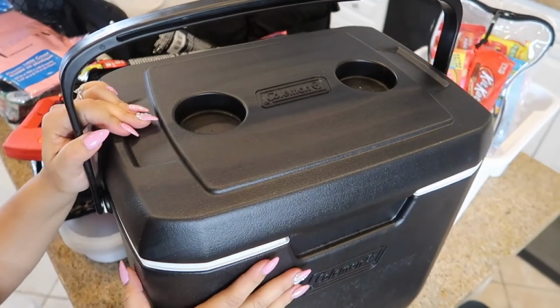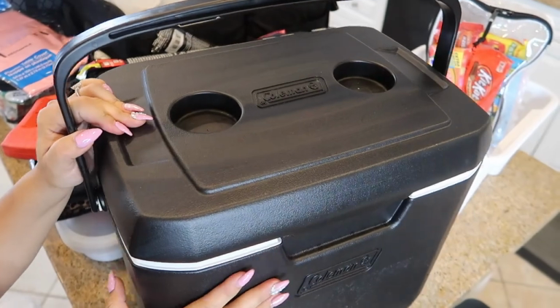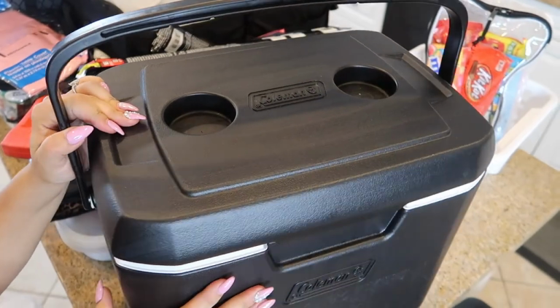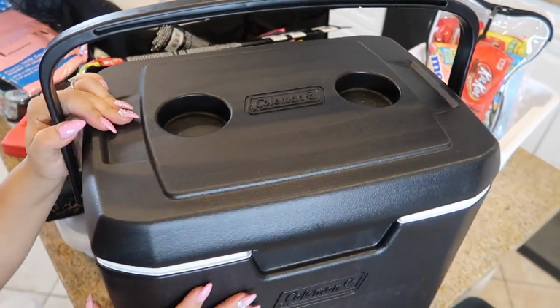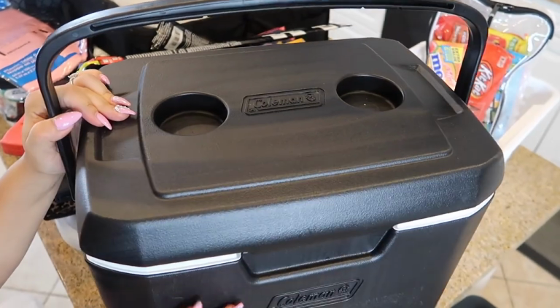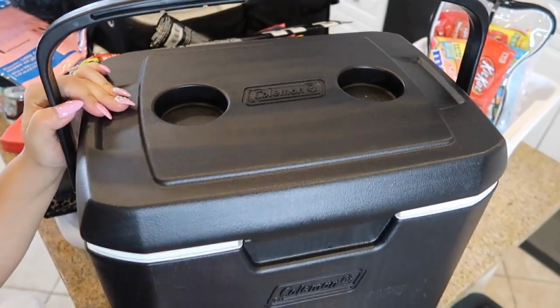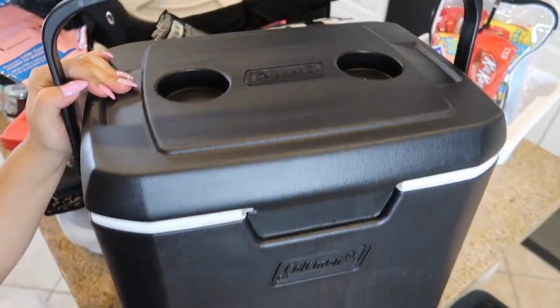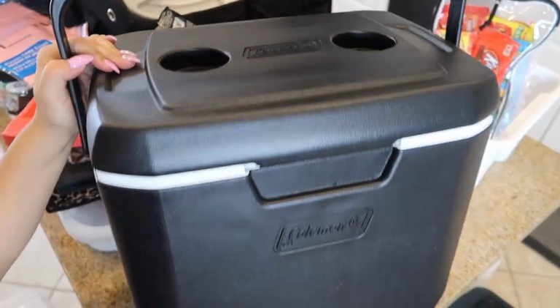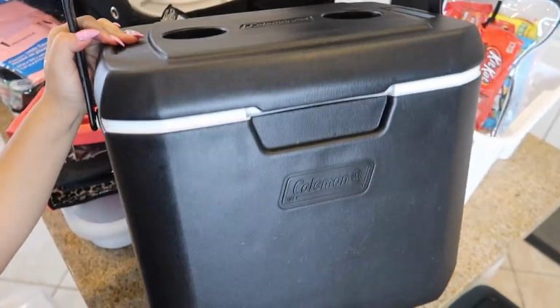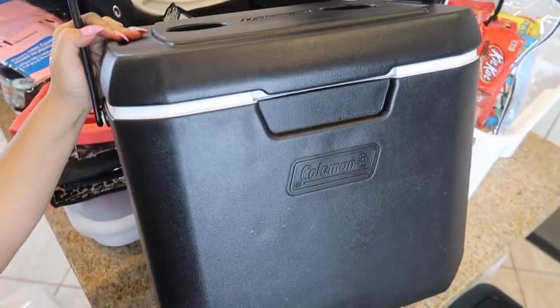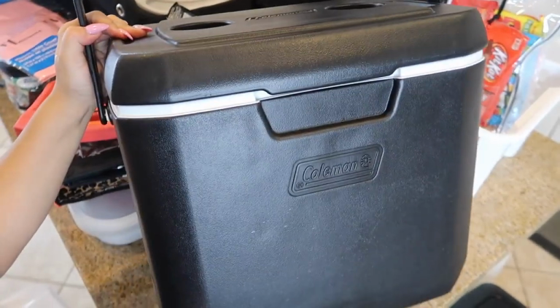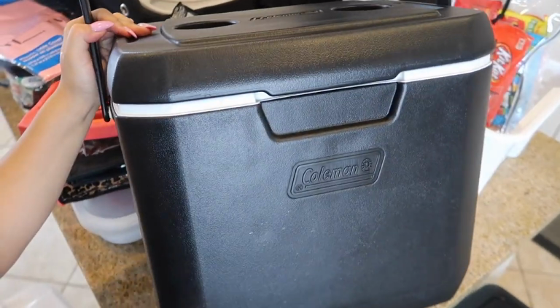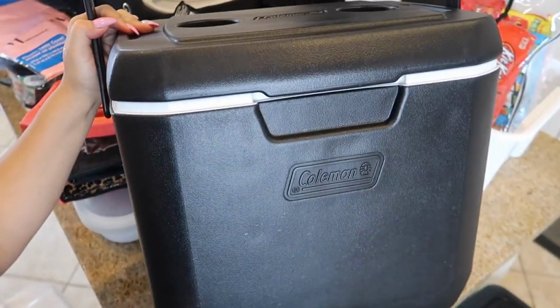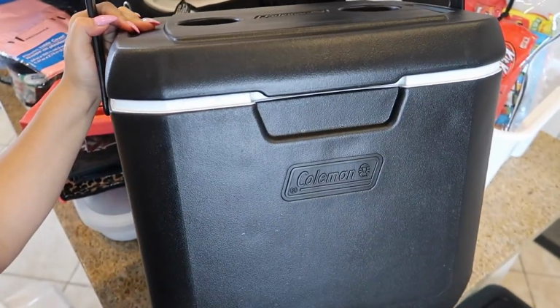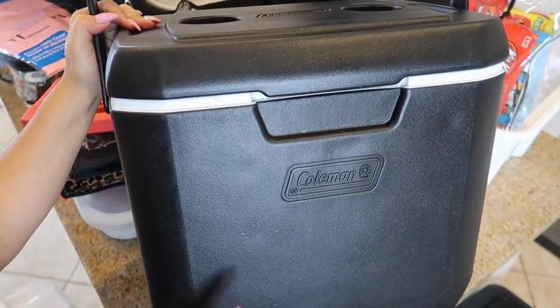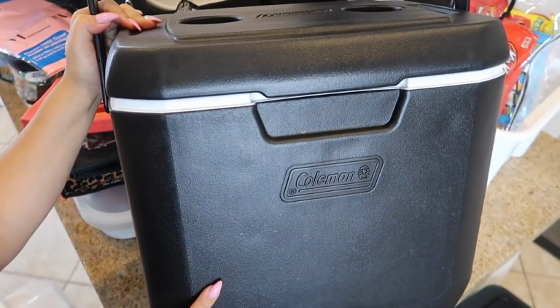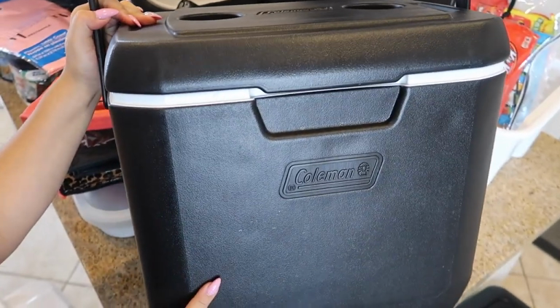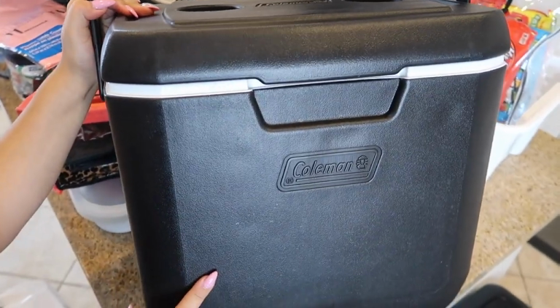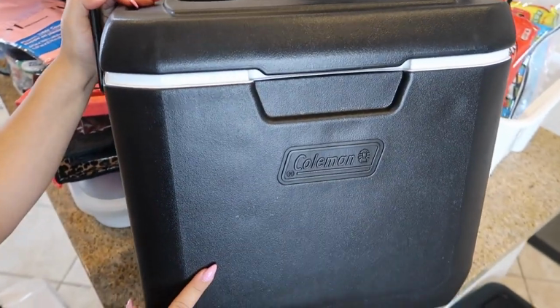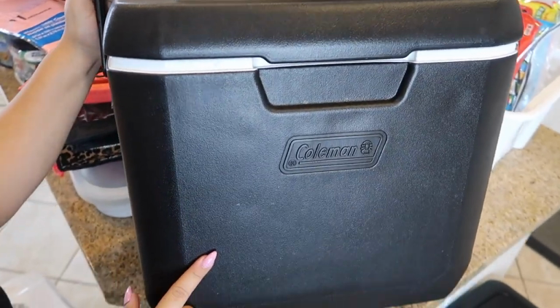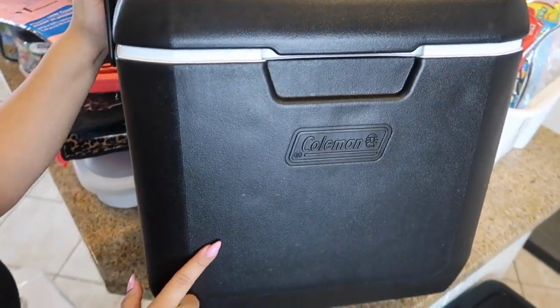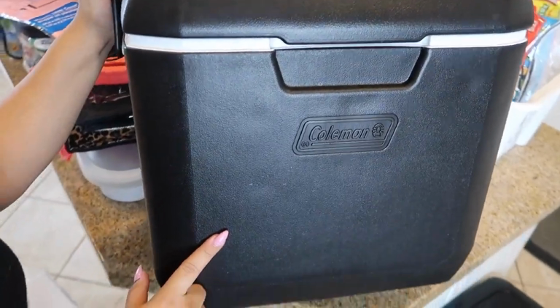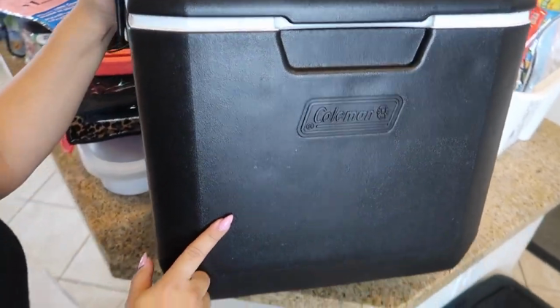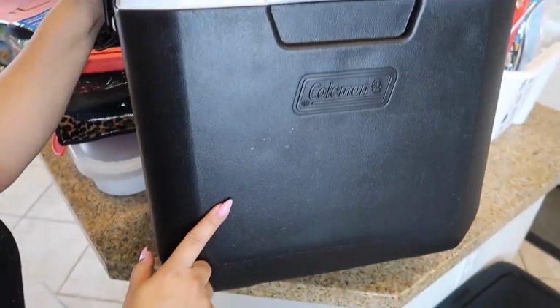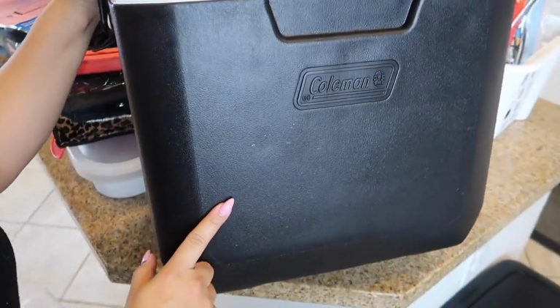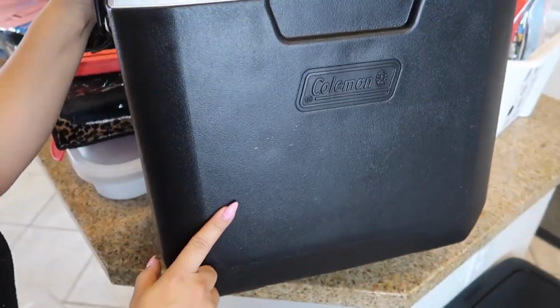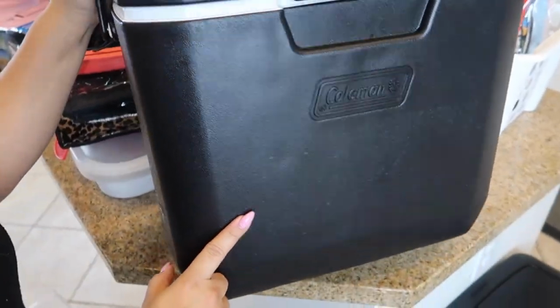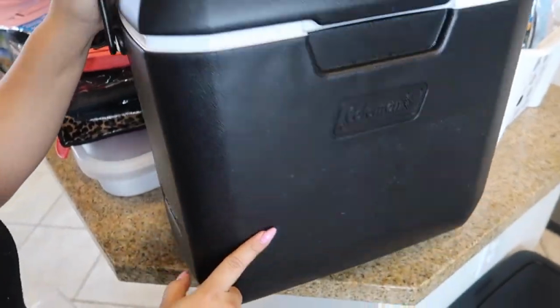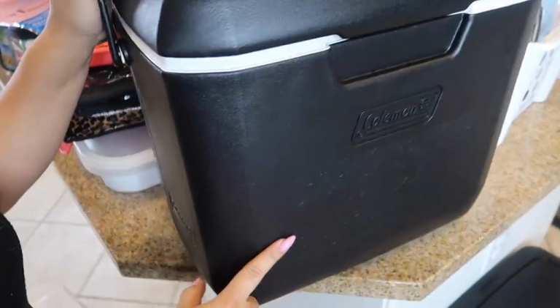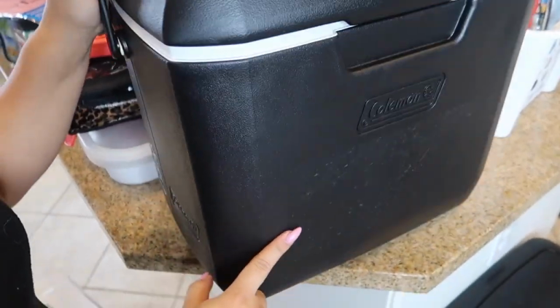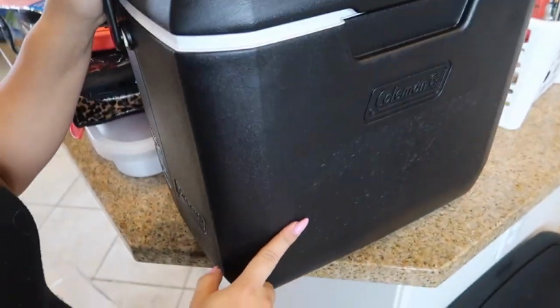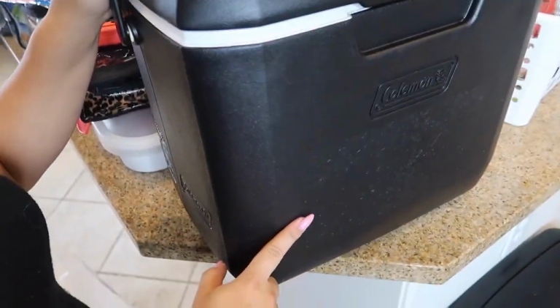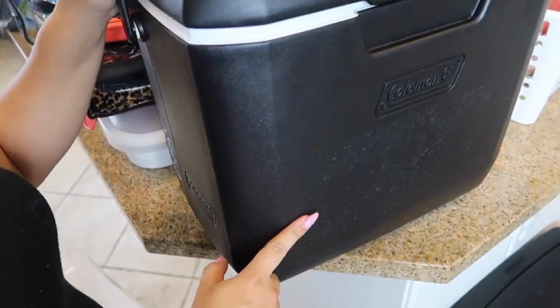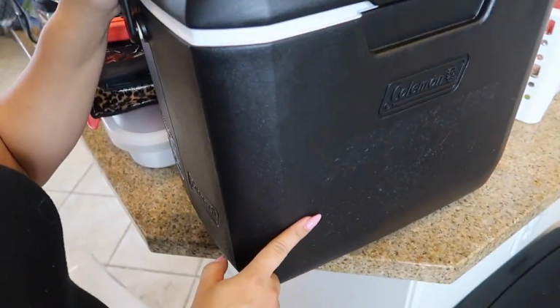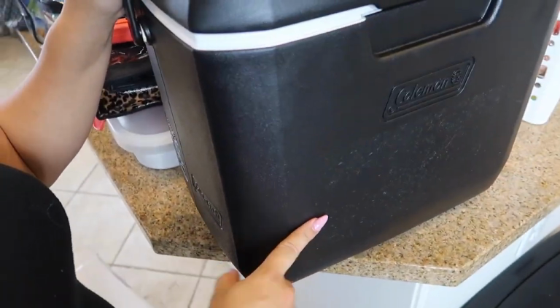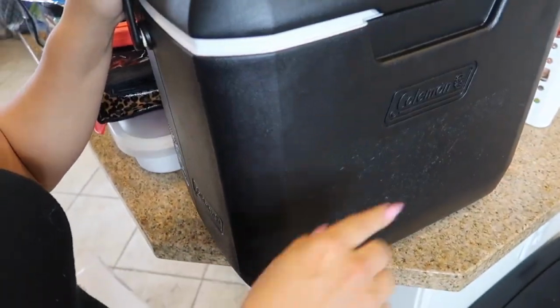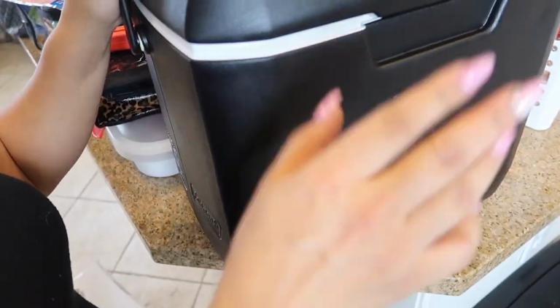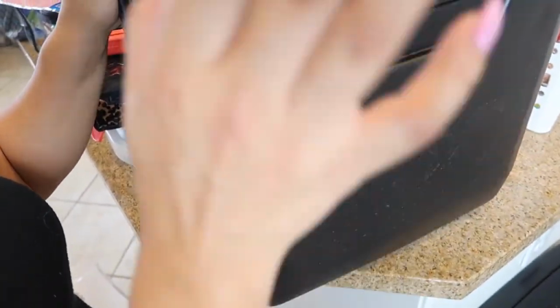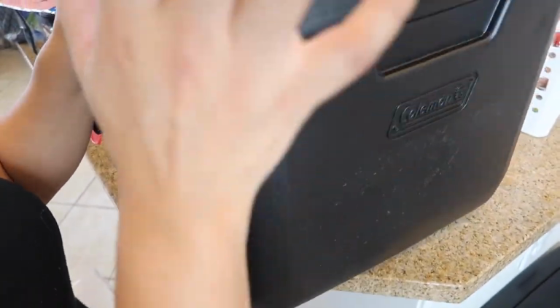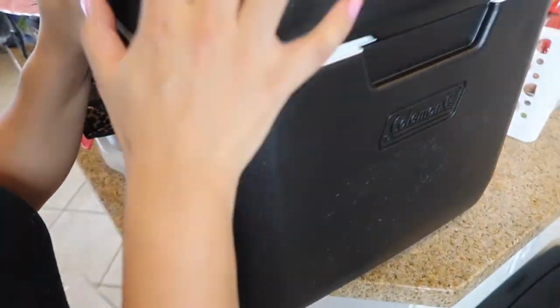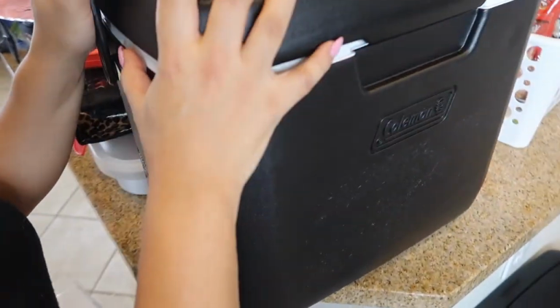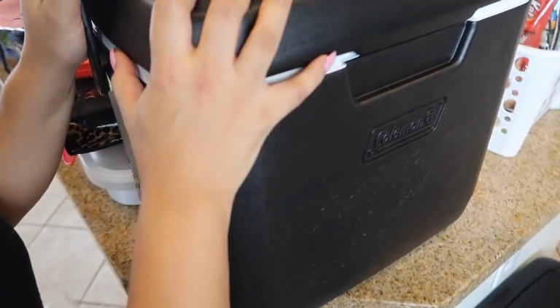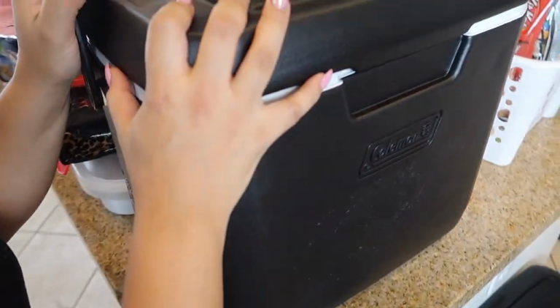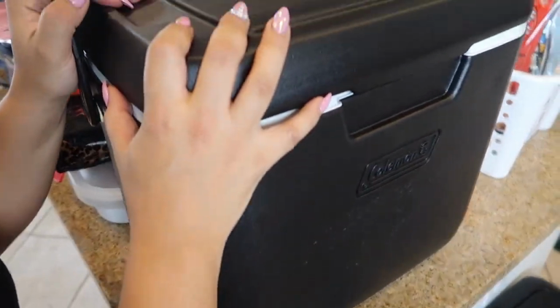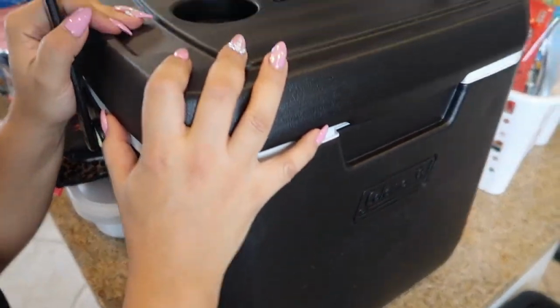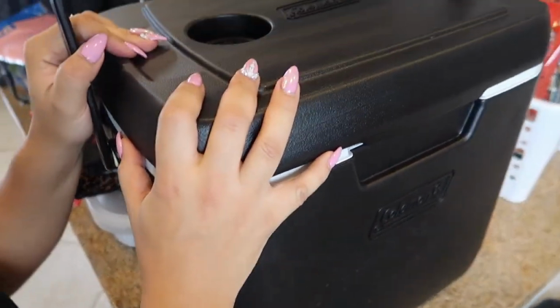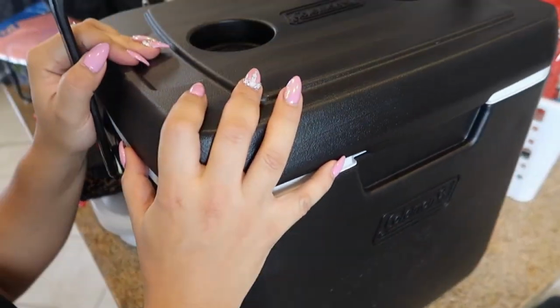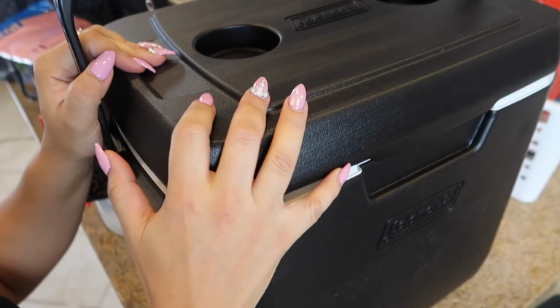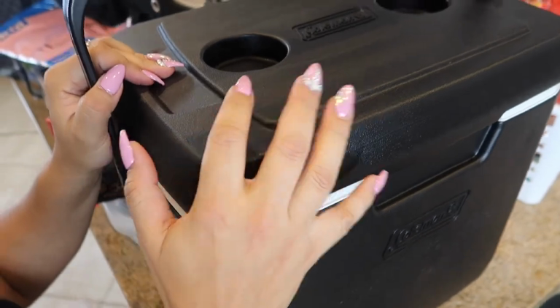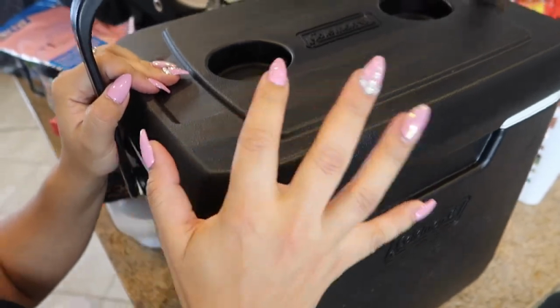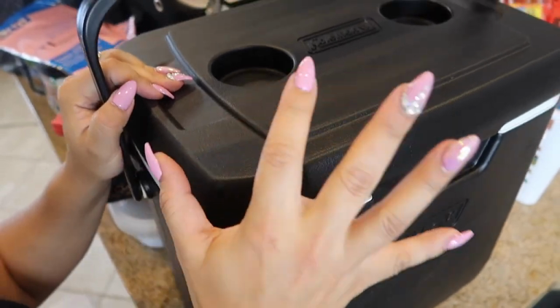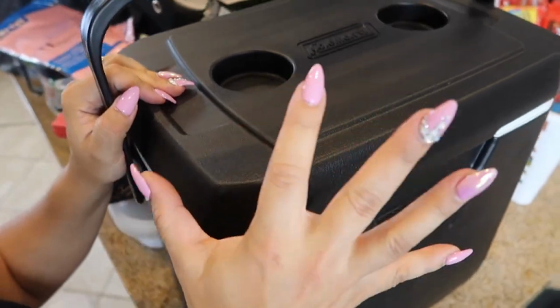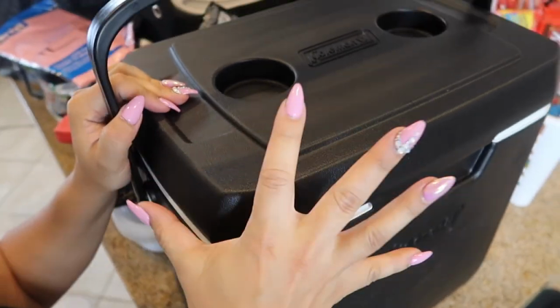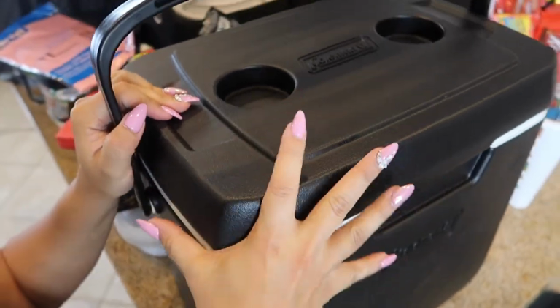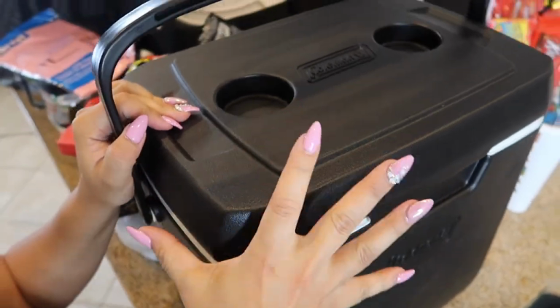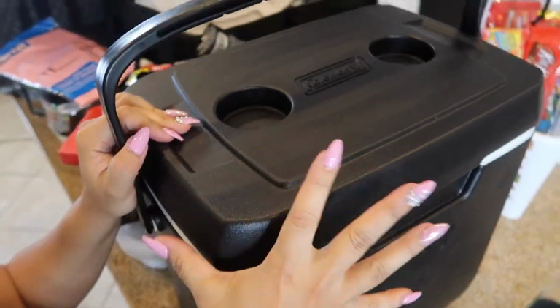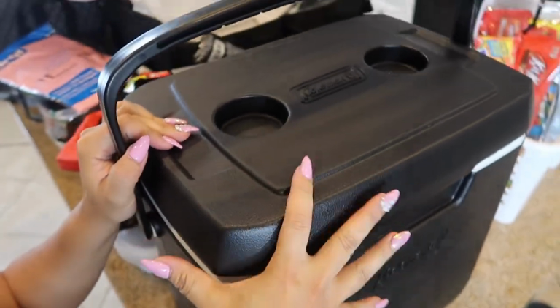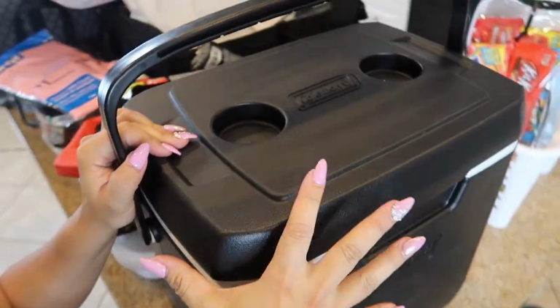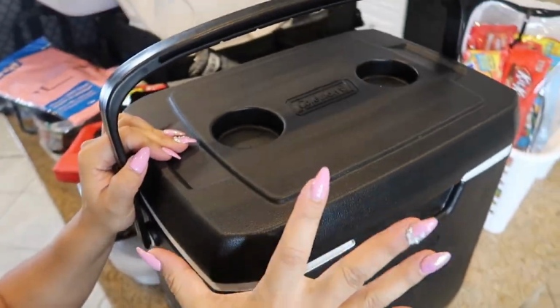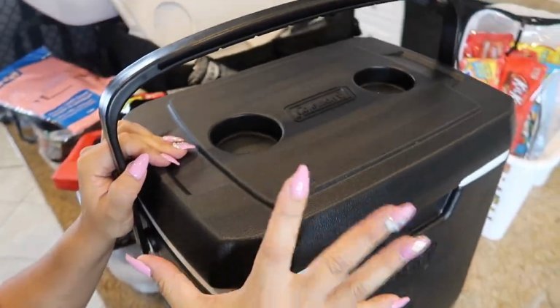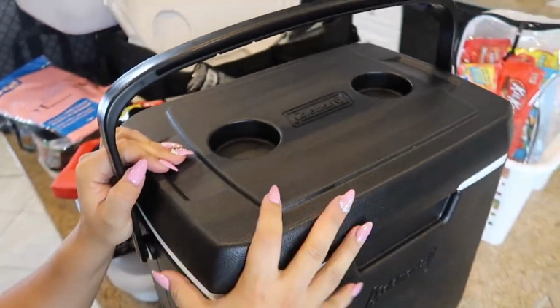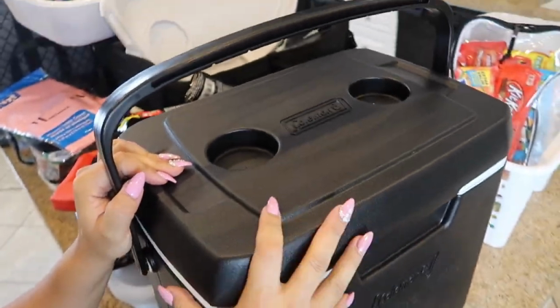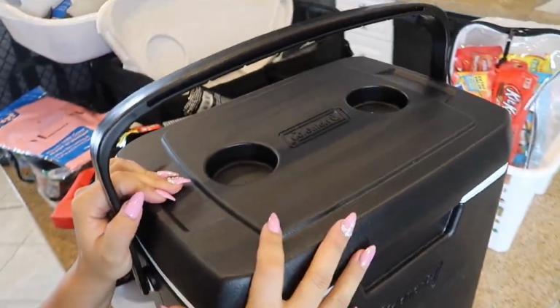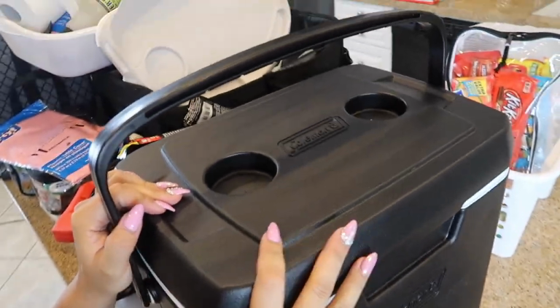I also bring this cooler — my favorite one, it's by Coleman — and we're going to put all of our food items in this one.